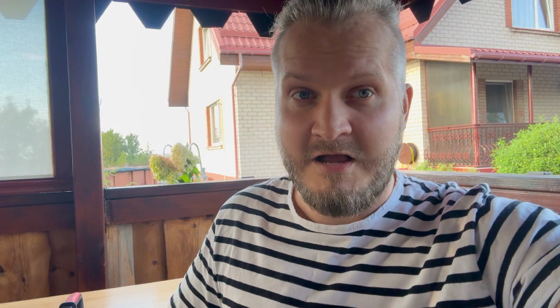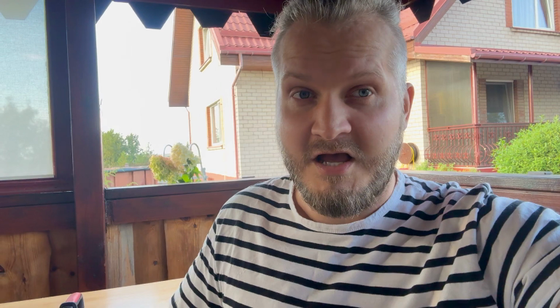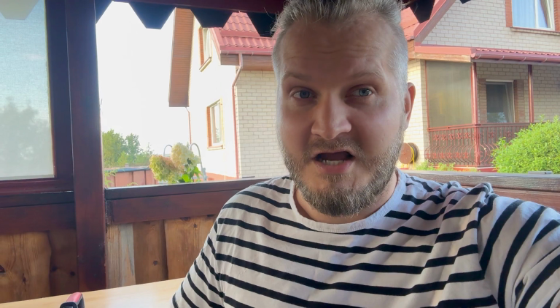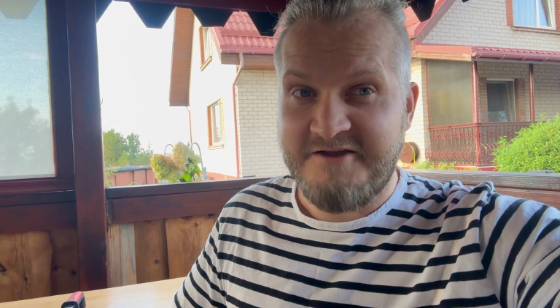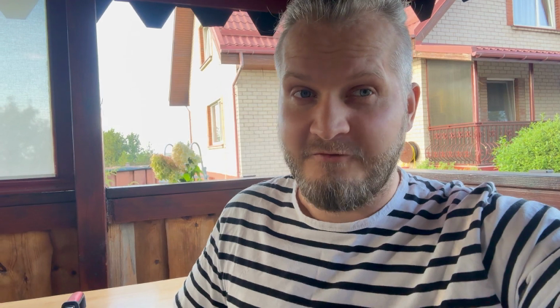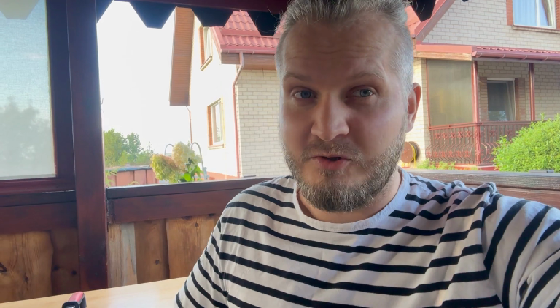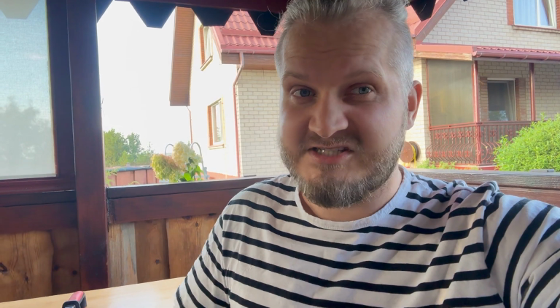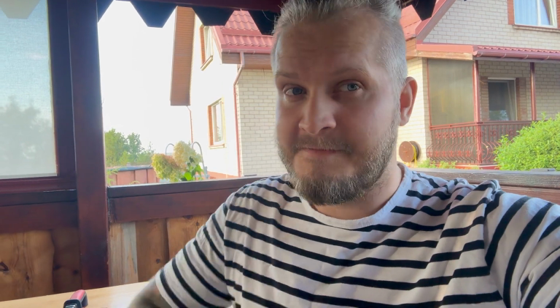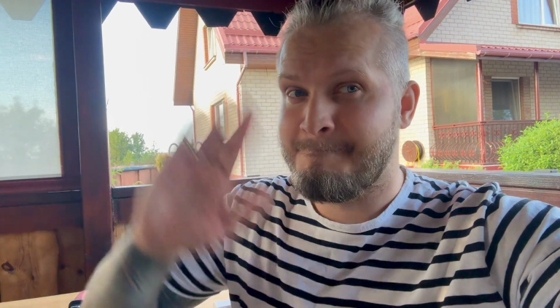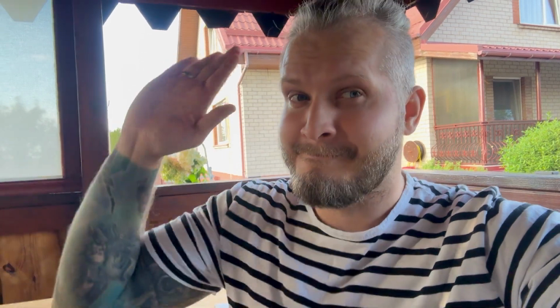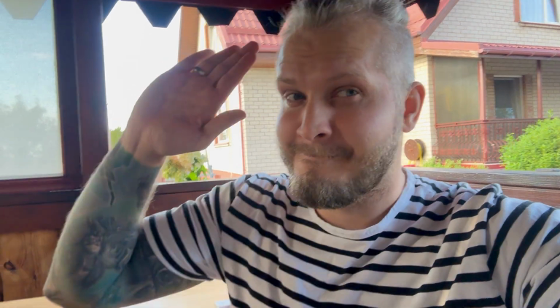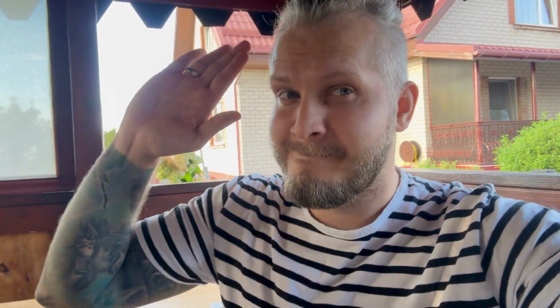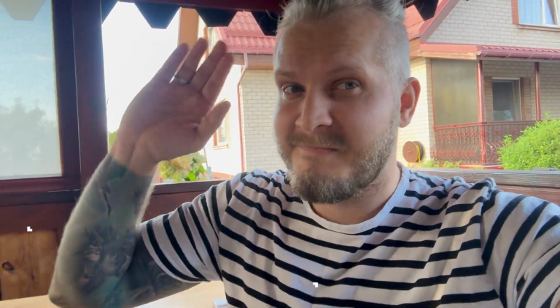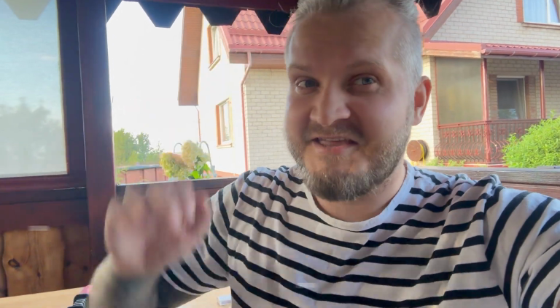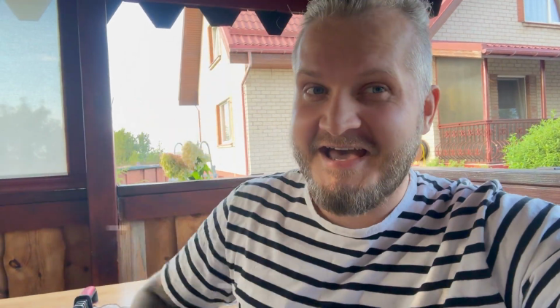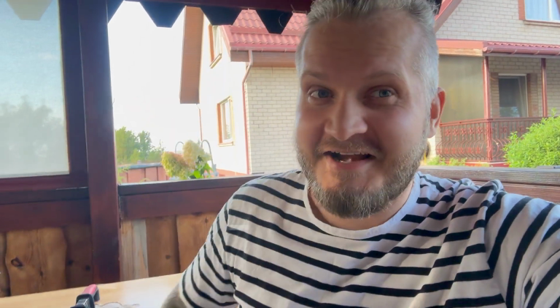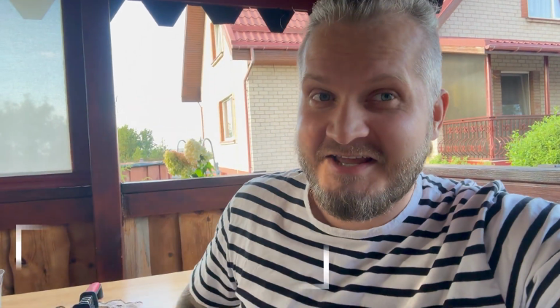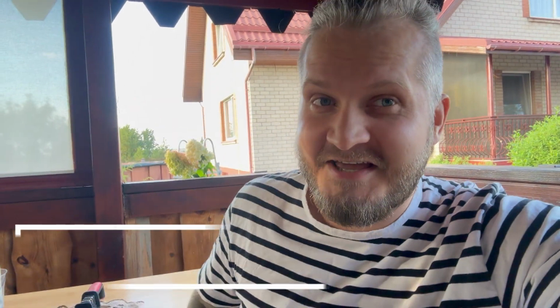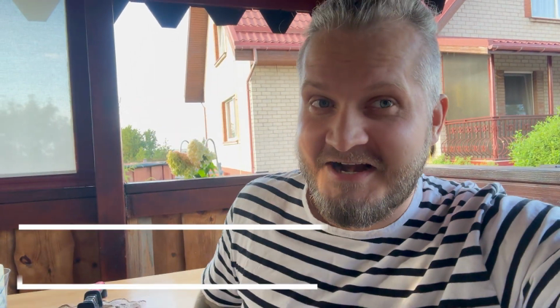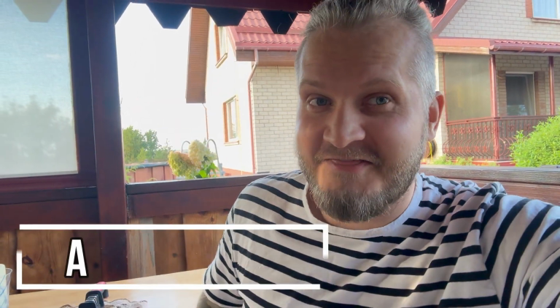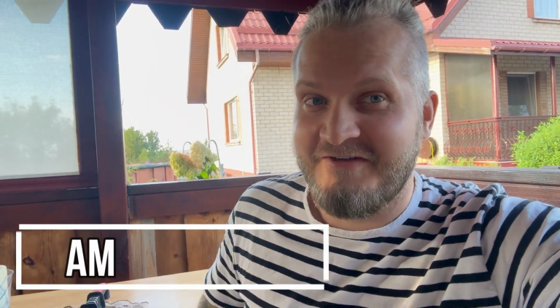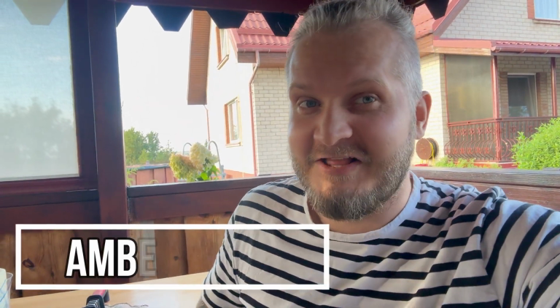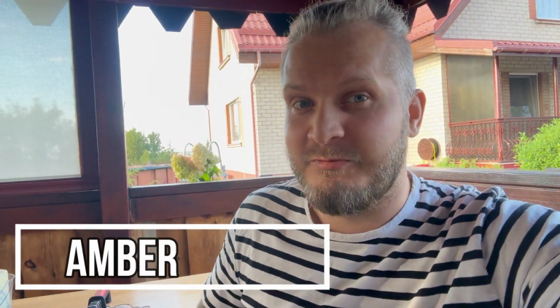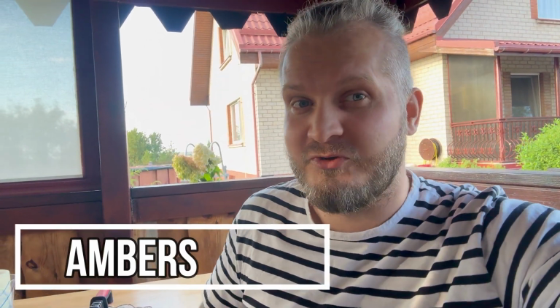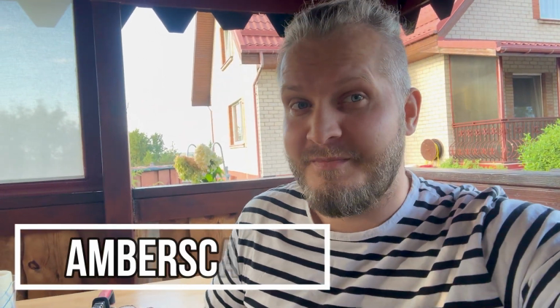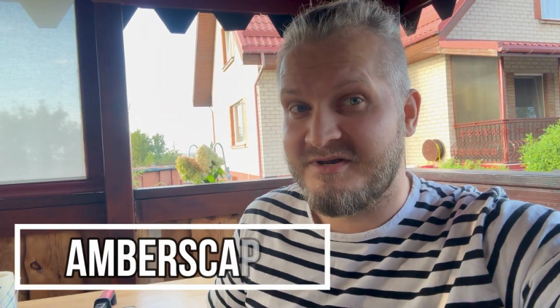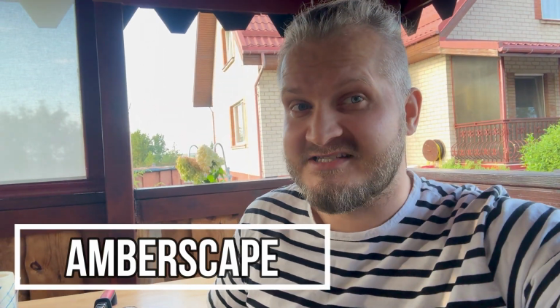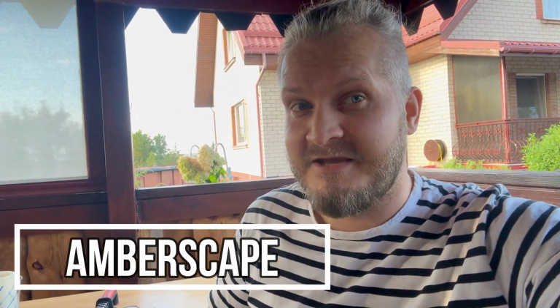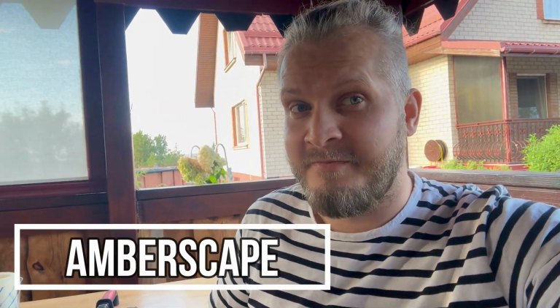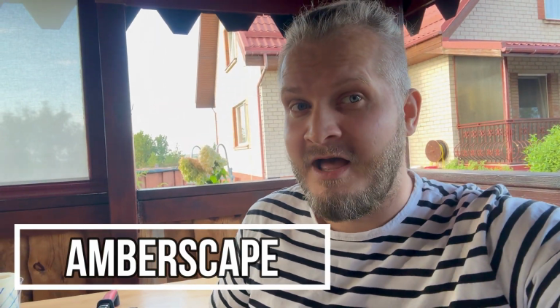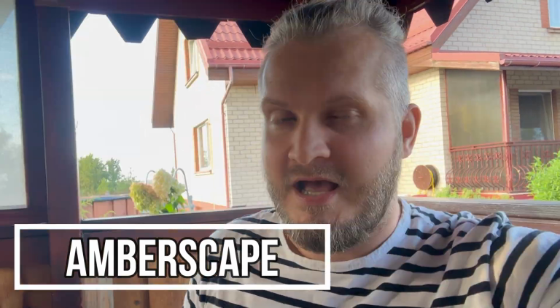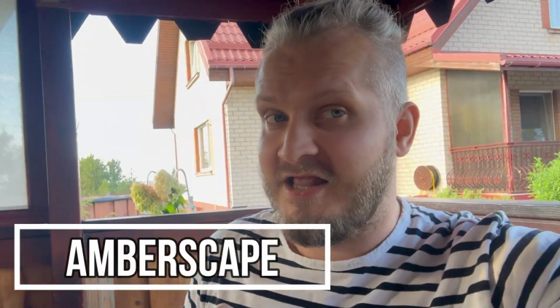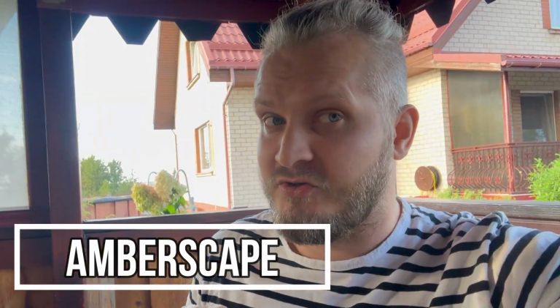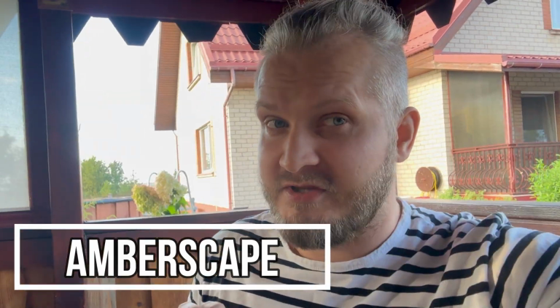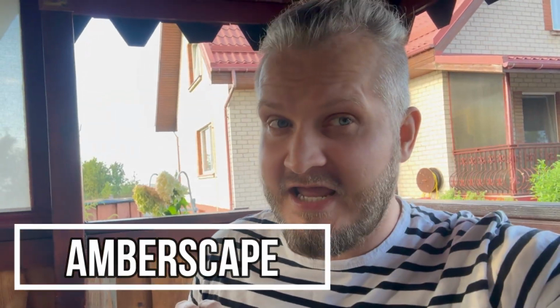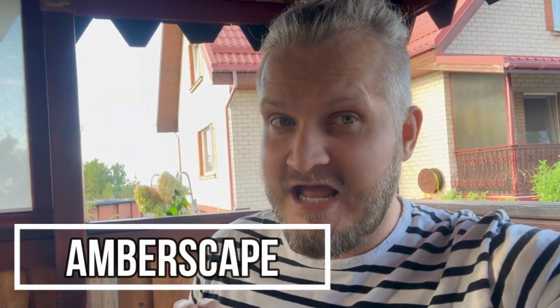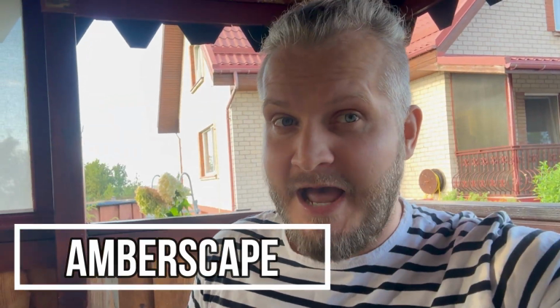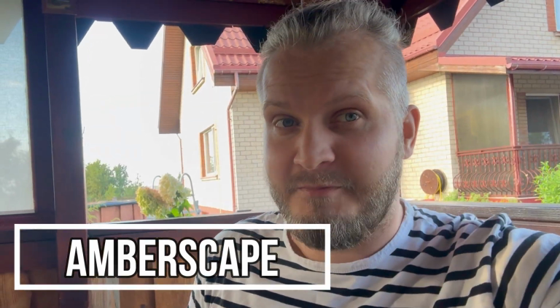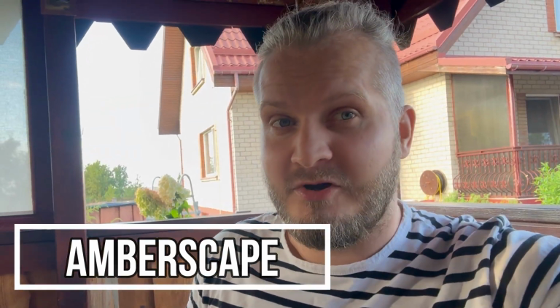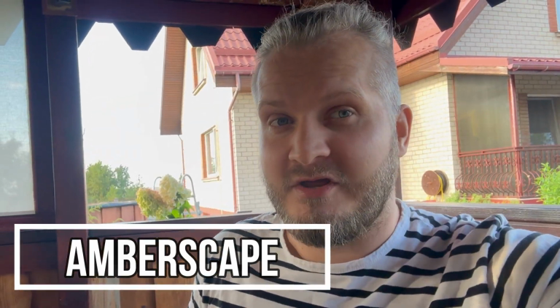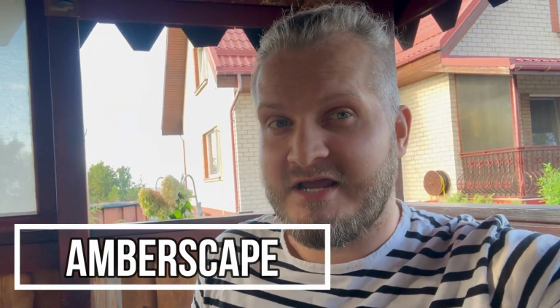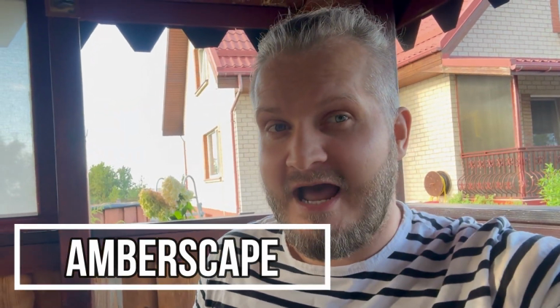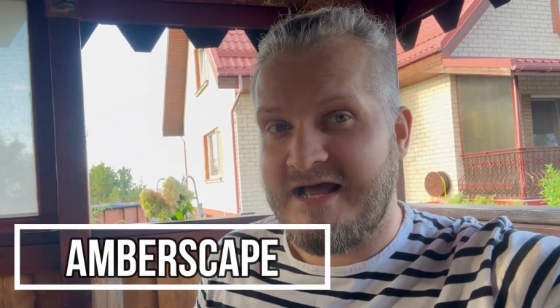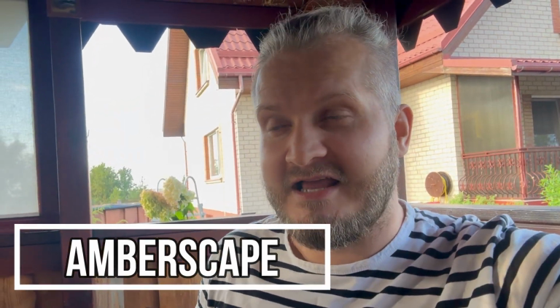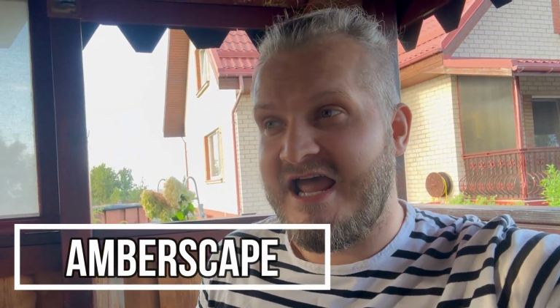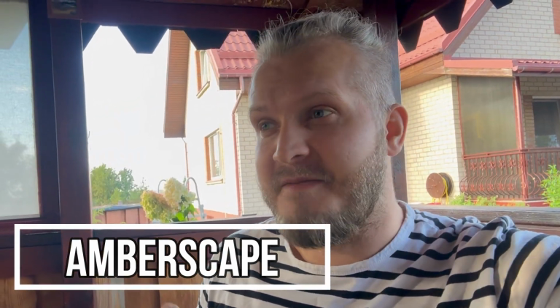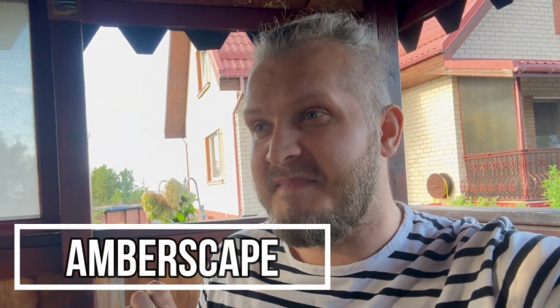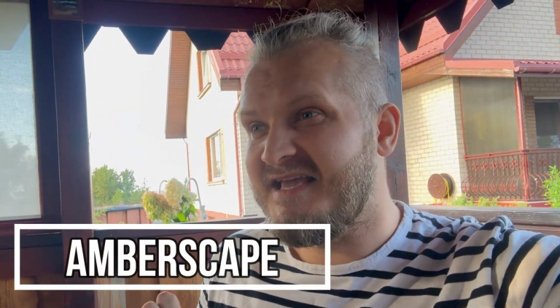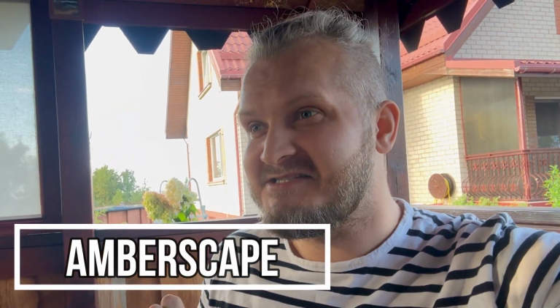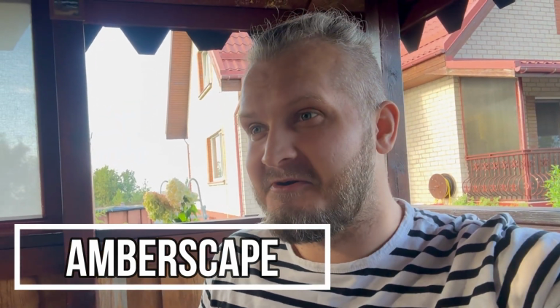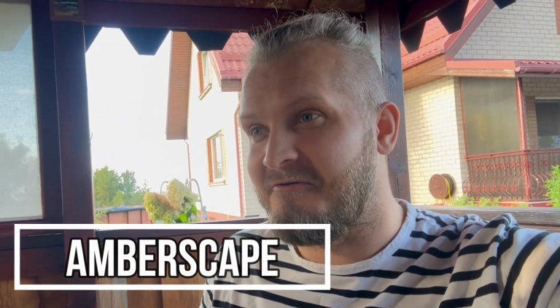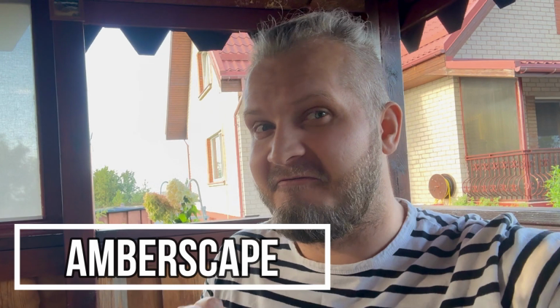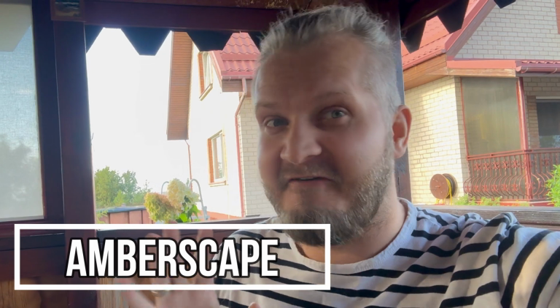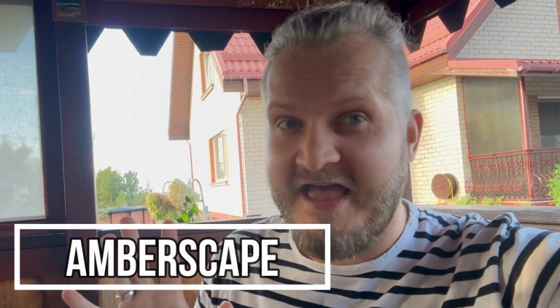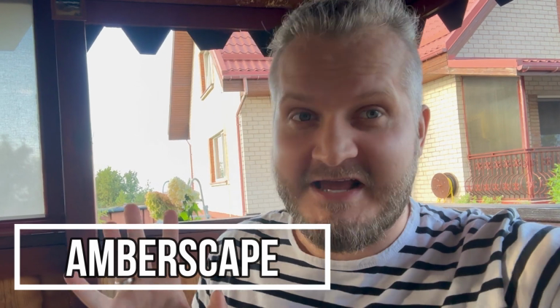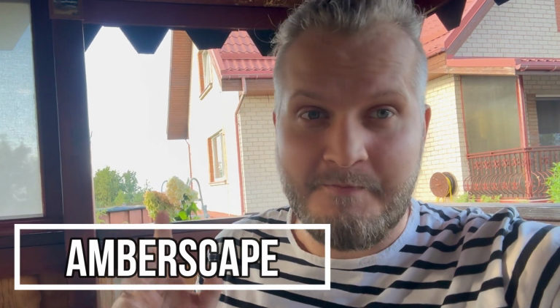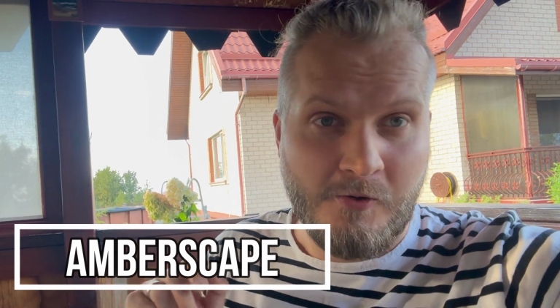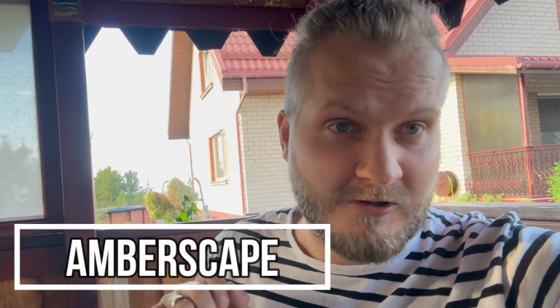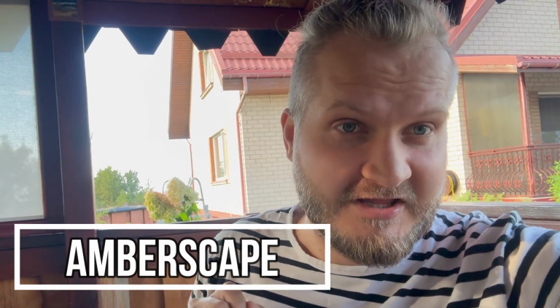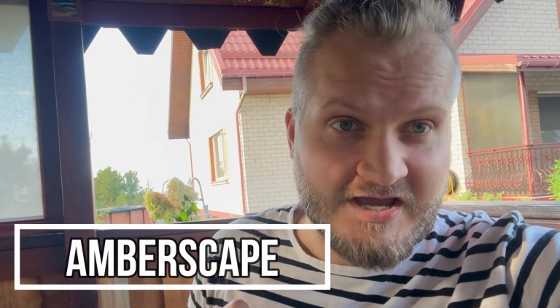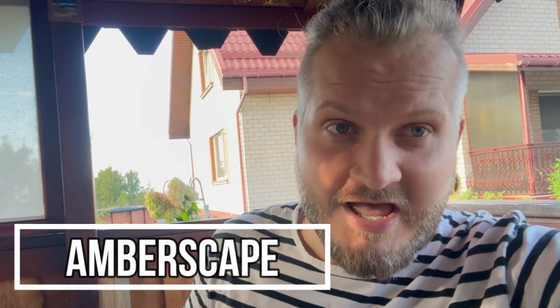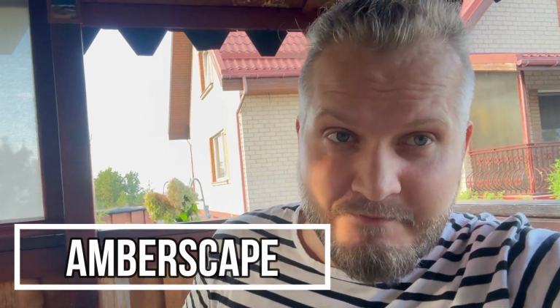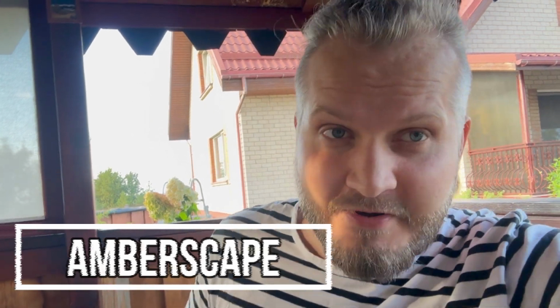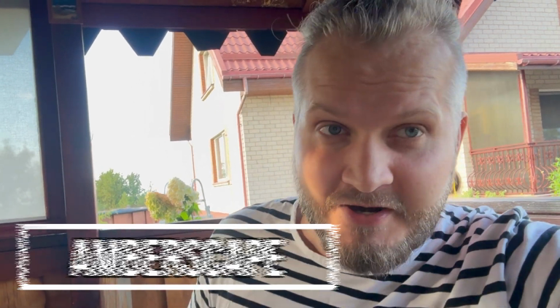Hey folks, Jarek here and welcome to Emberscape. Today I'm going to cut a piece of fake Baltic amber.